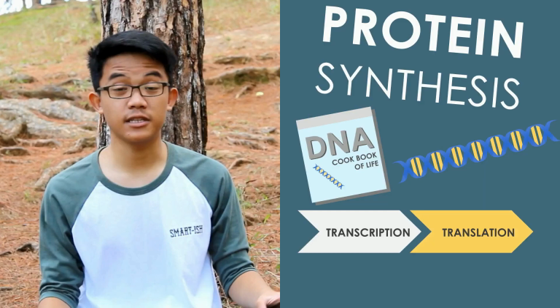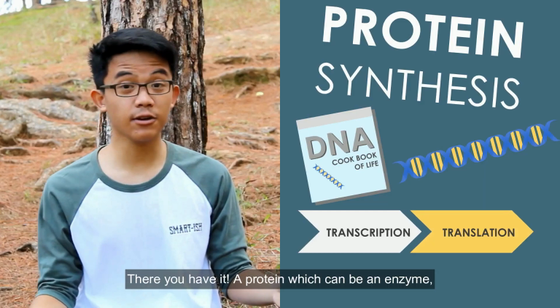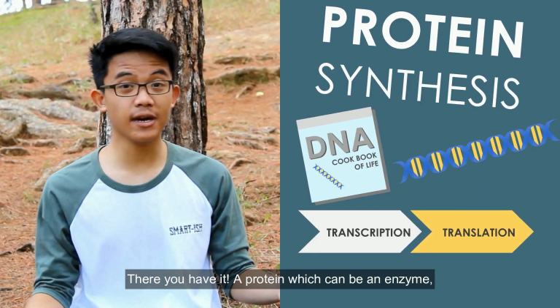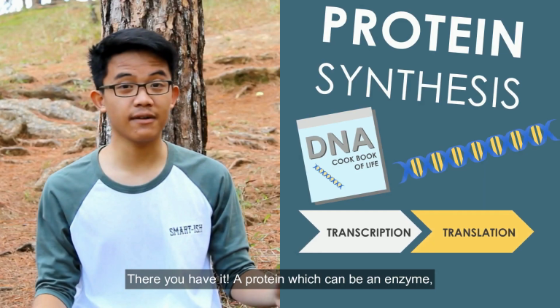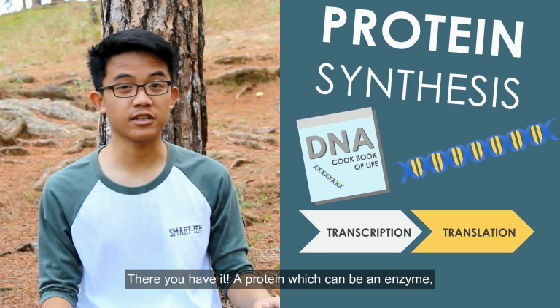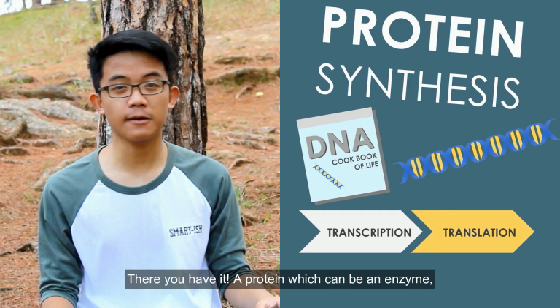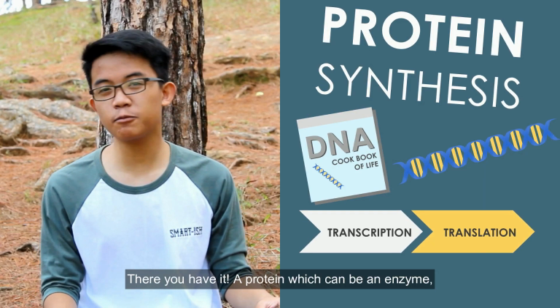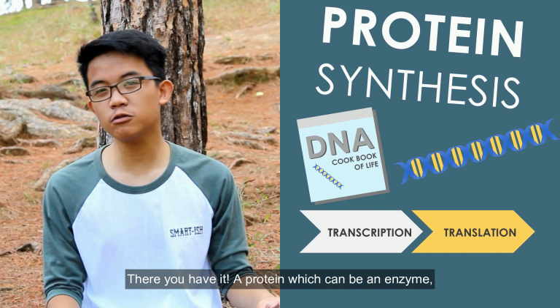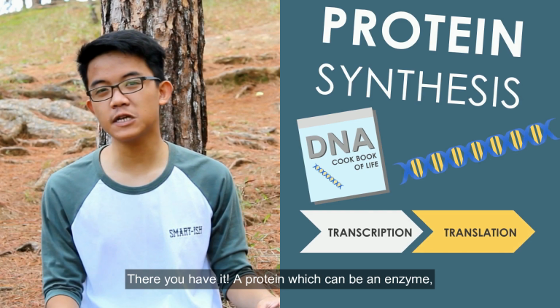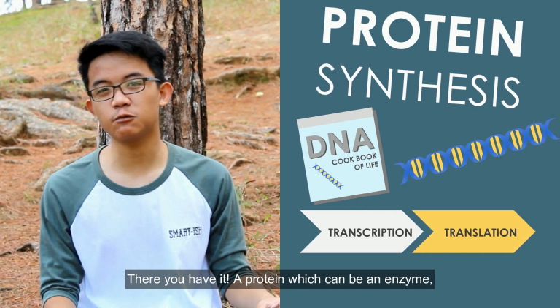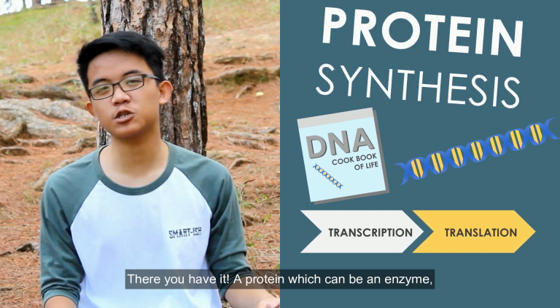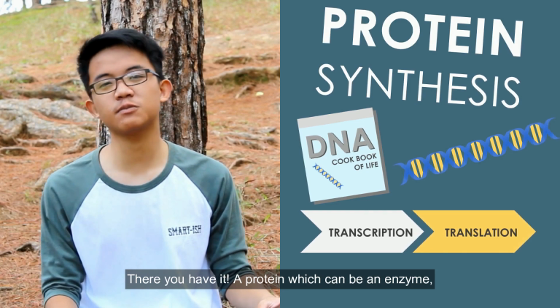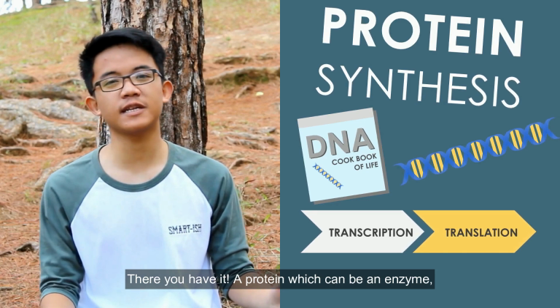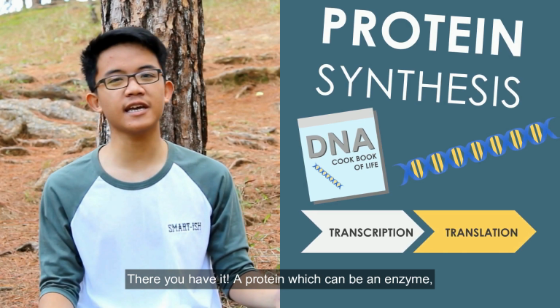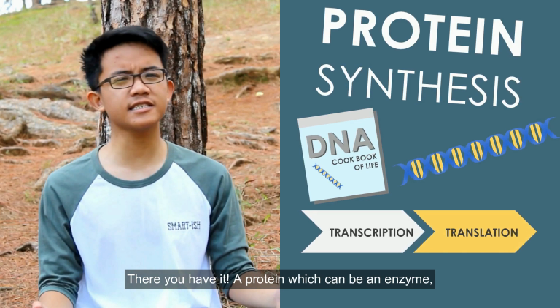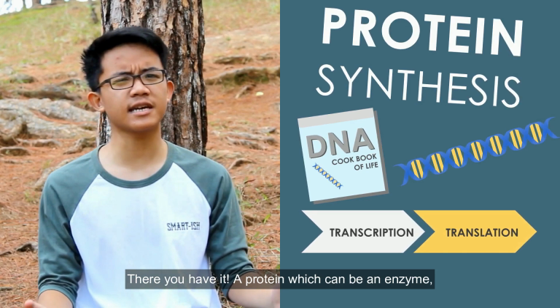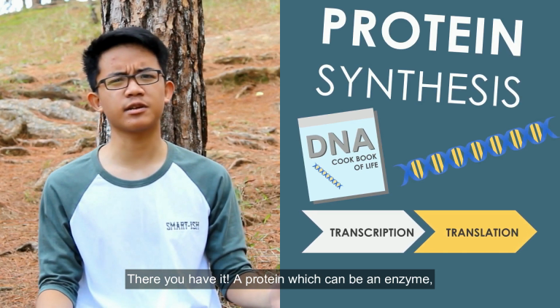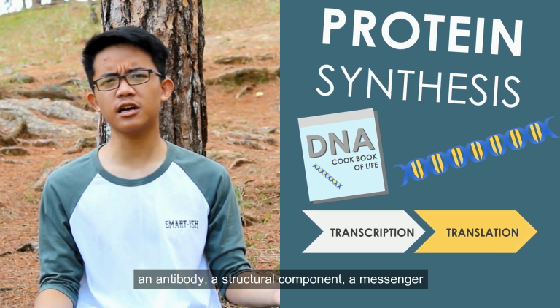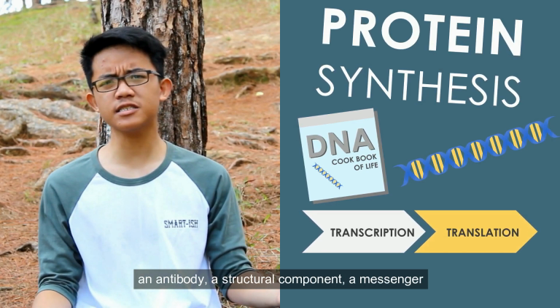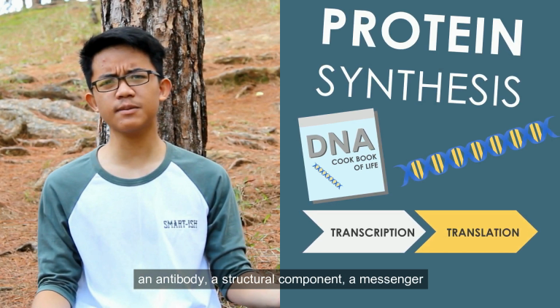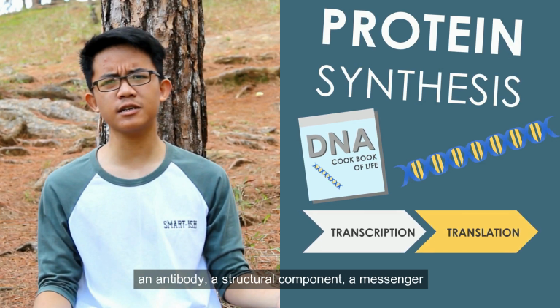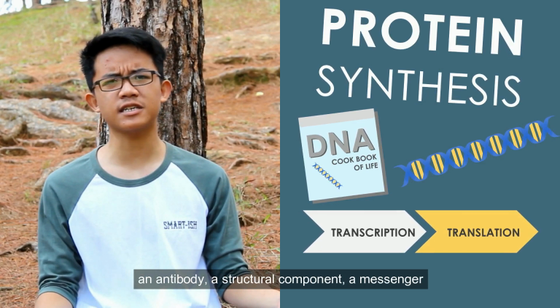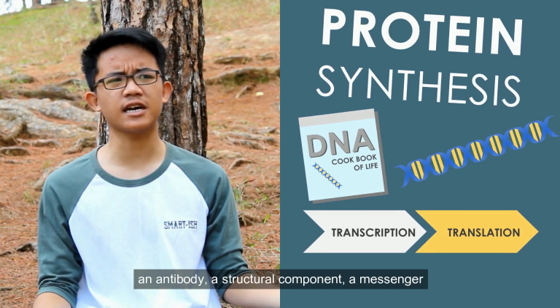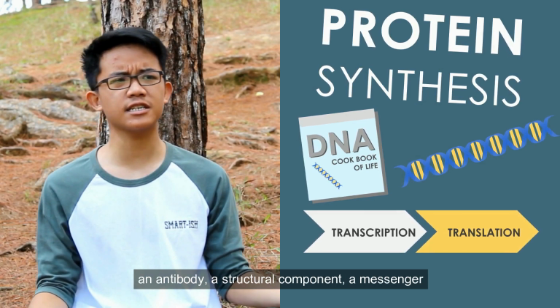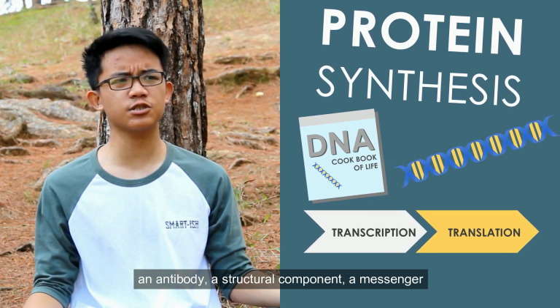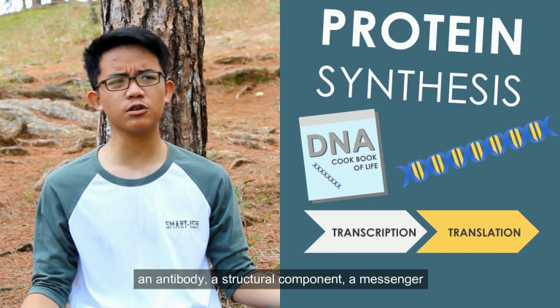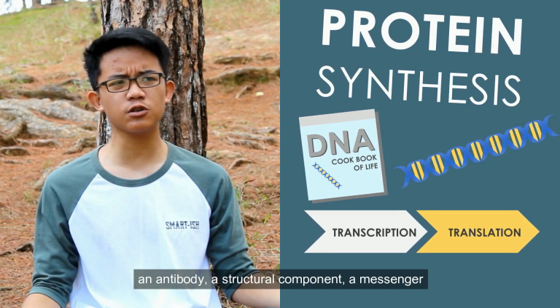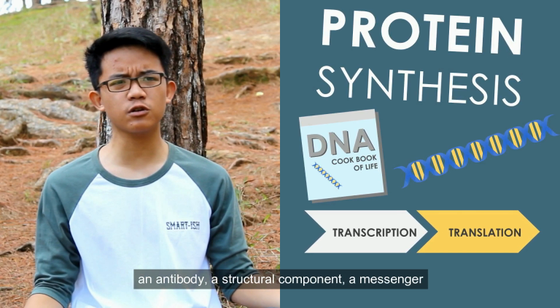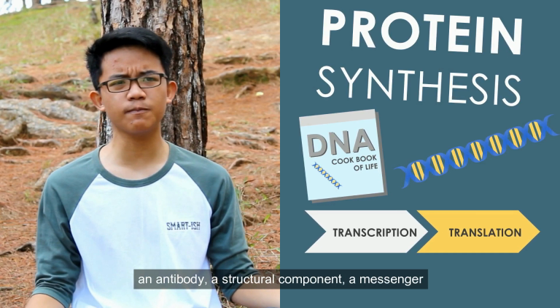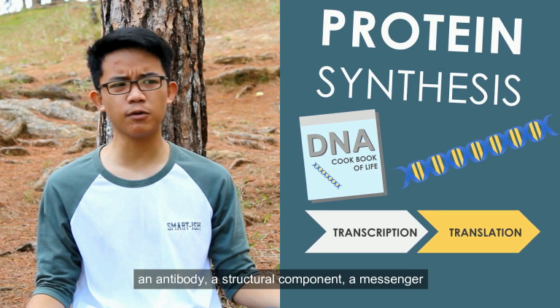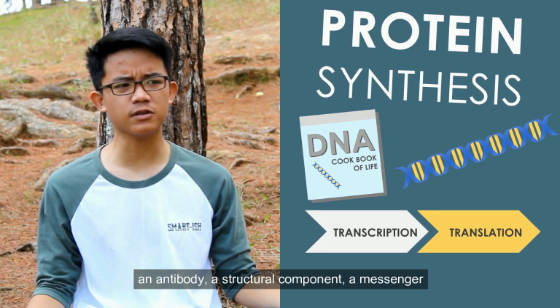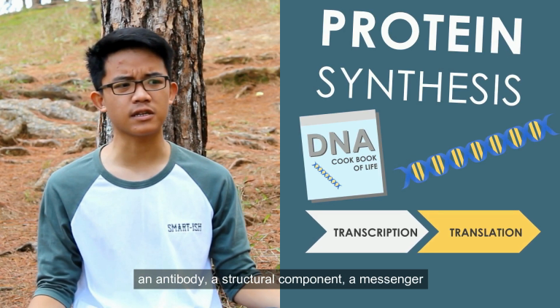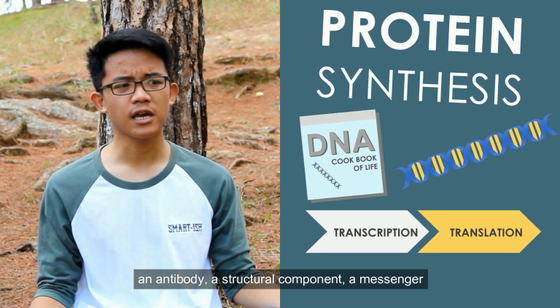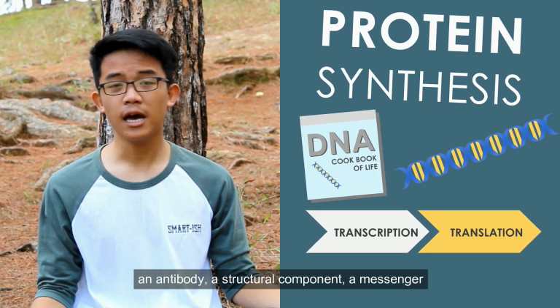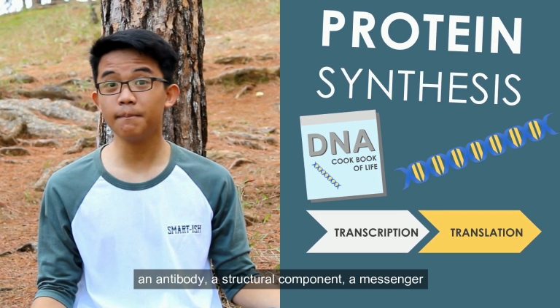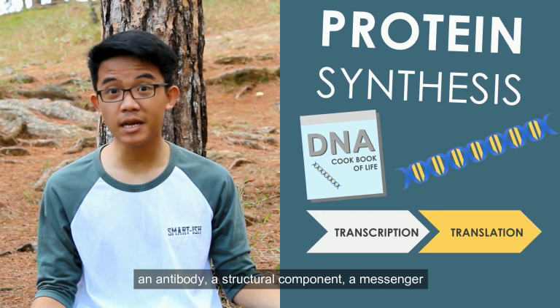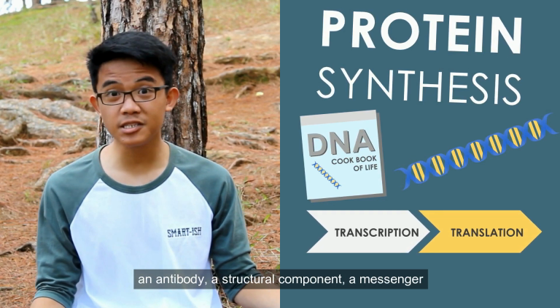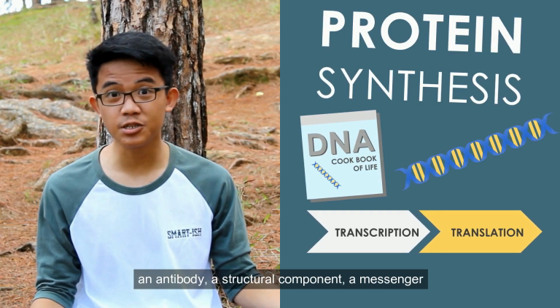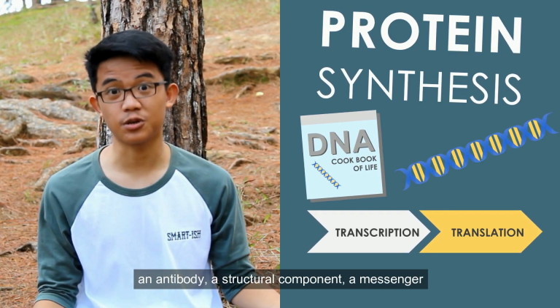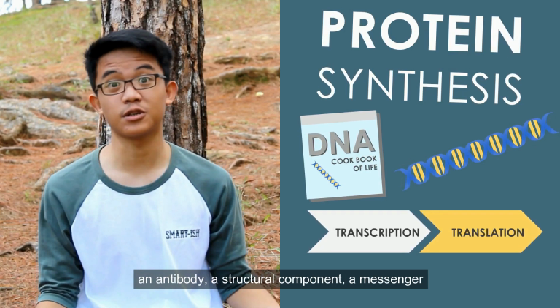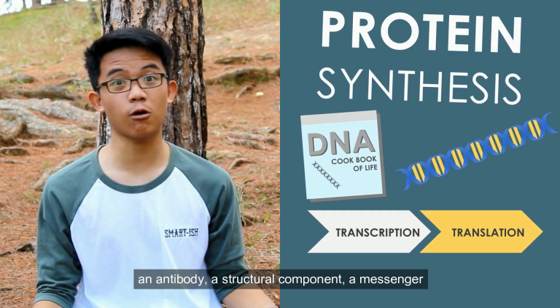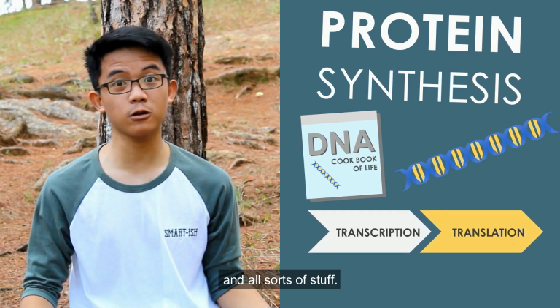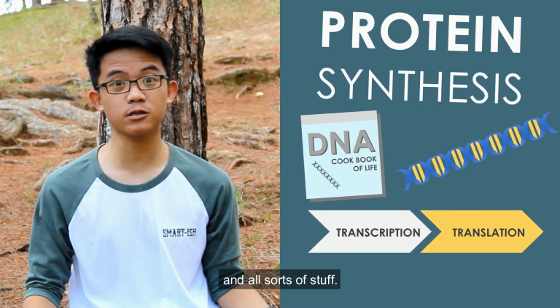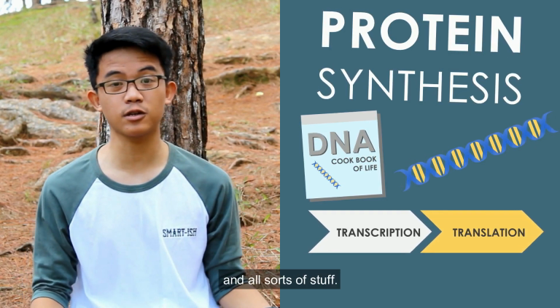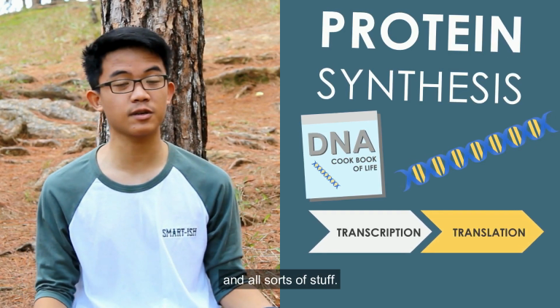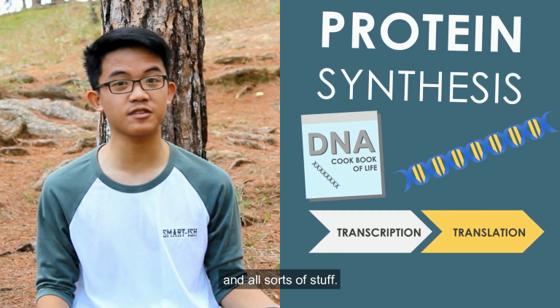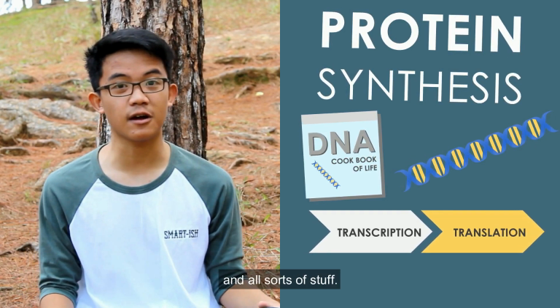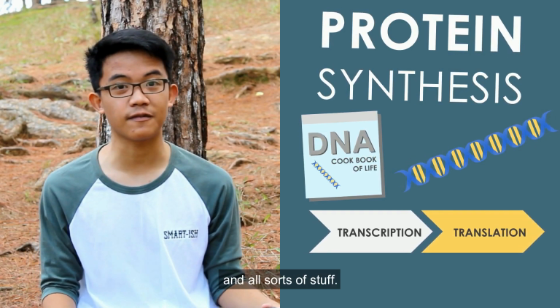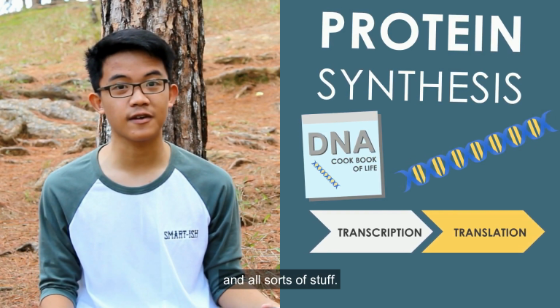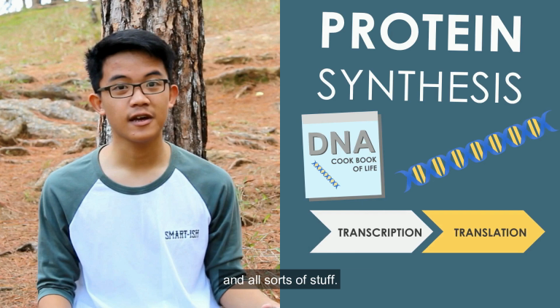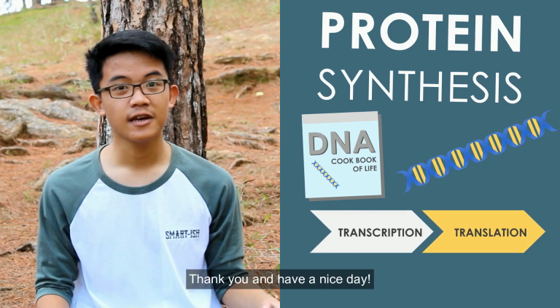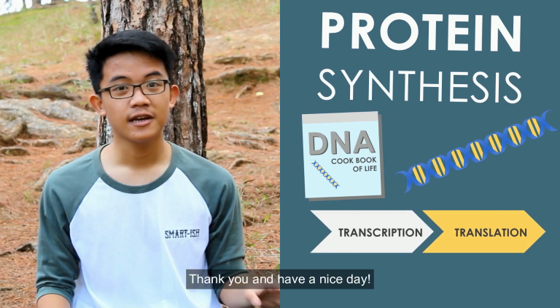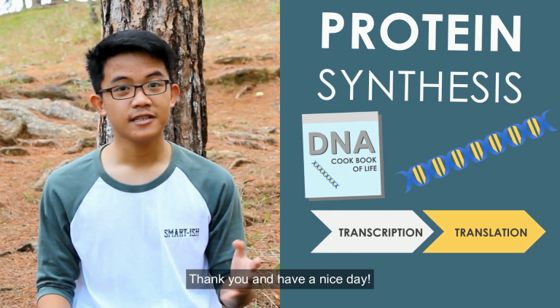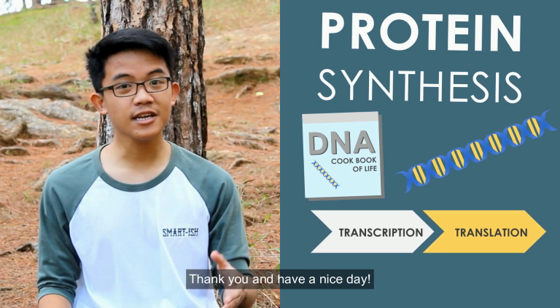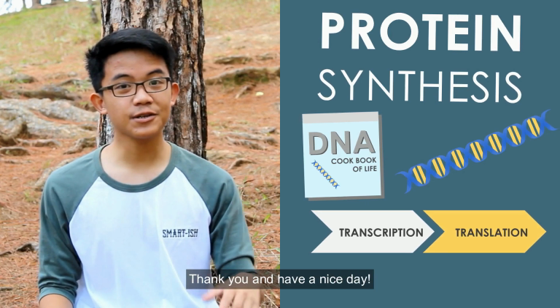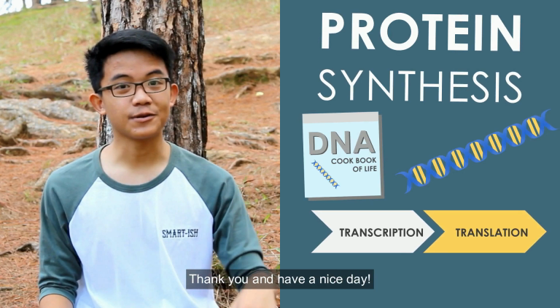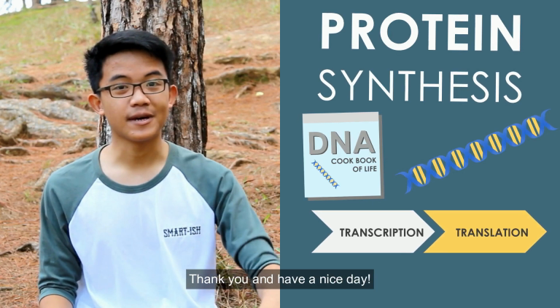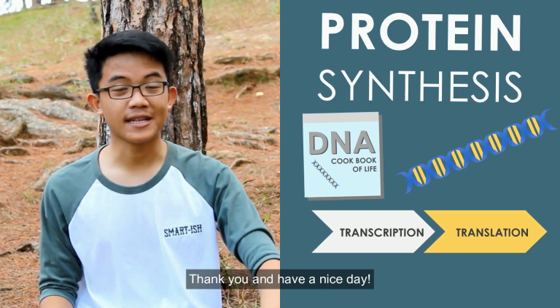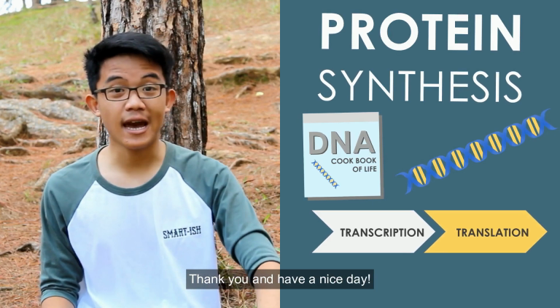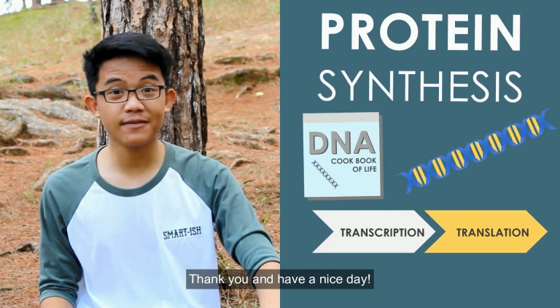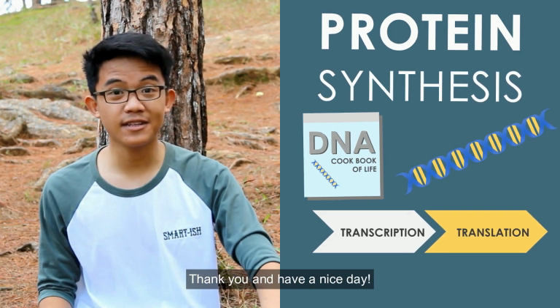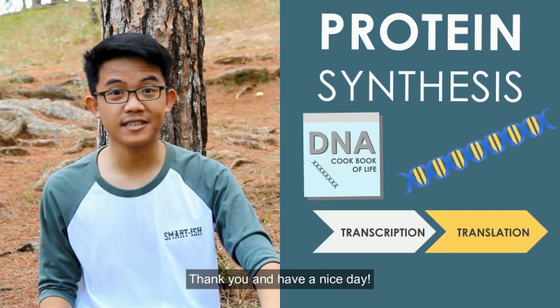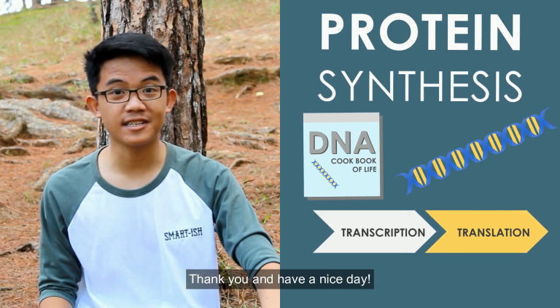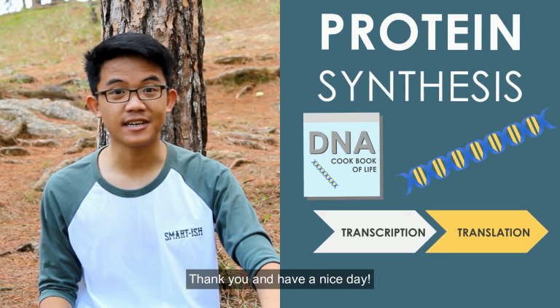There you have it — a protein, which can be an enzyme, an antibody, a structural component, a messenger, and all sorts of stuff. Thank you and have a nice day.